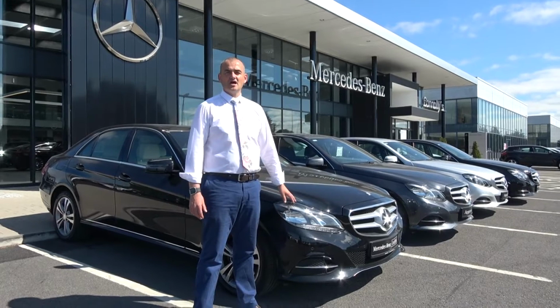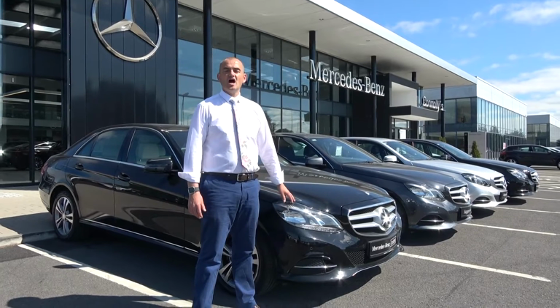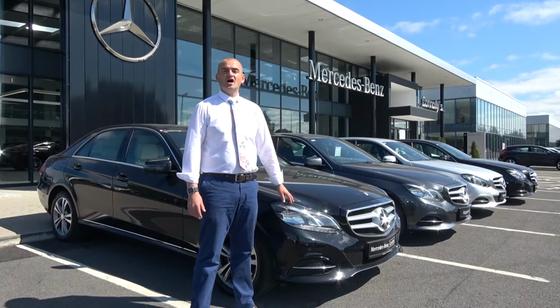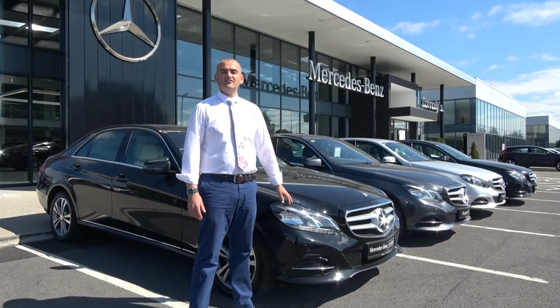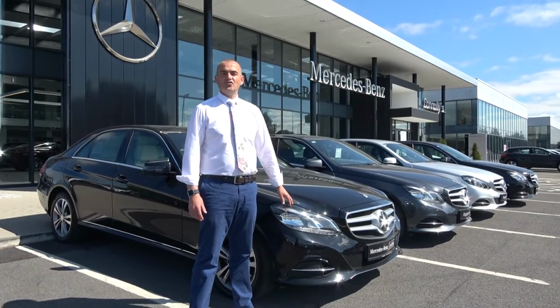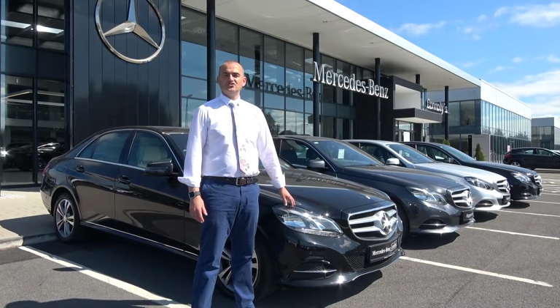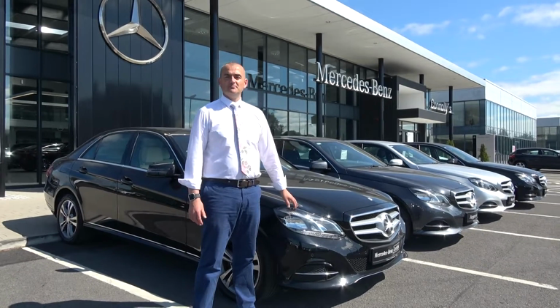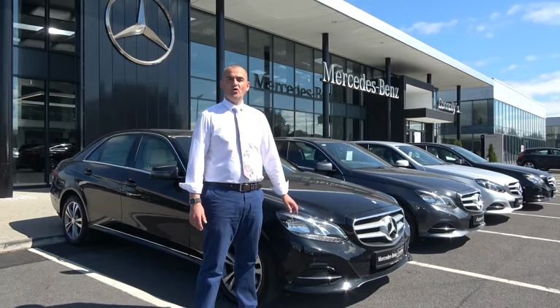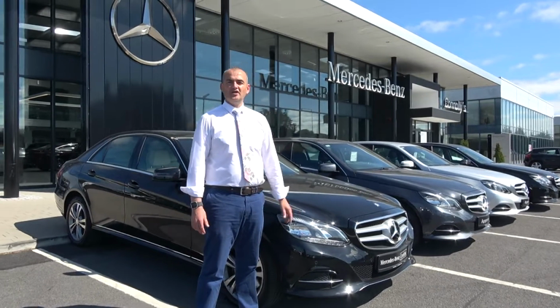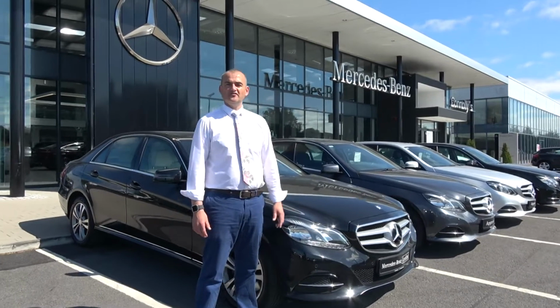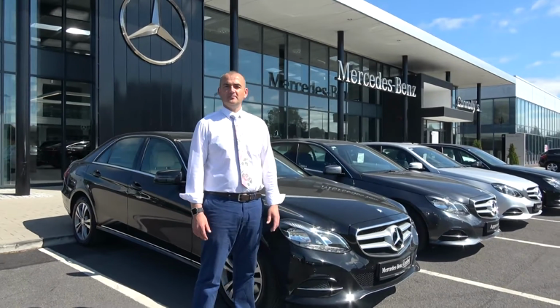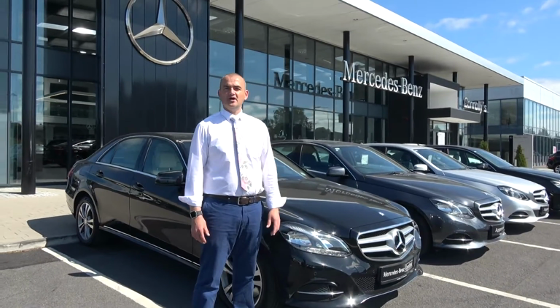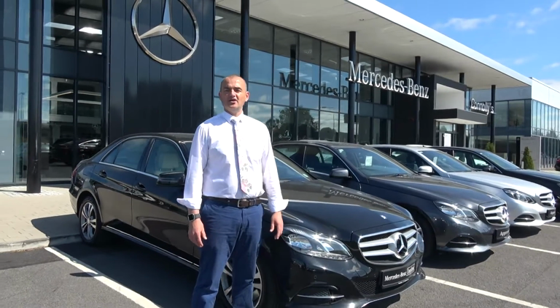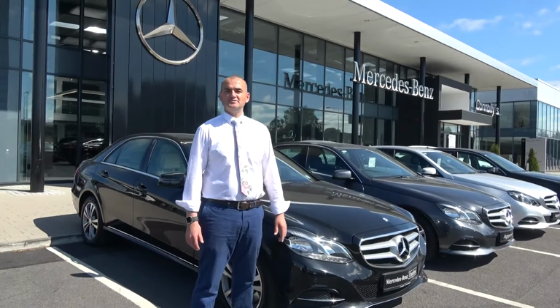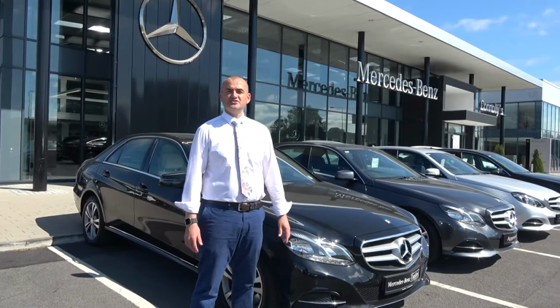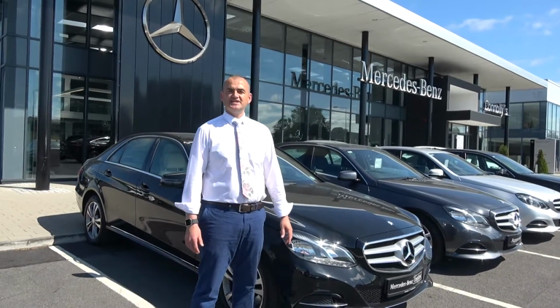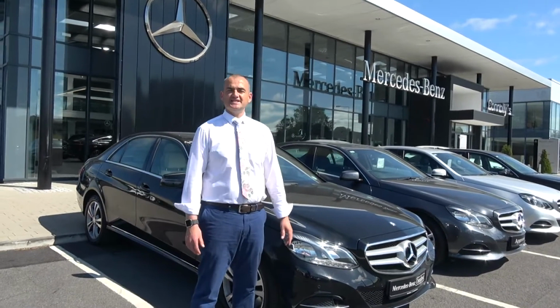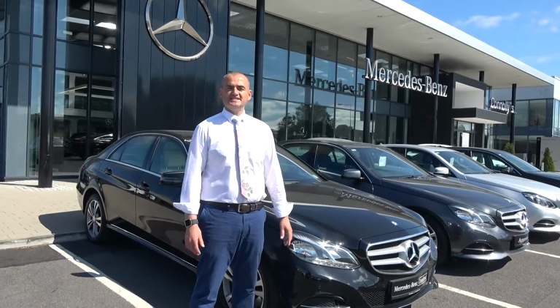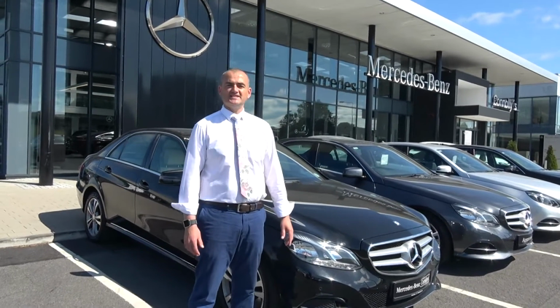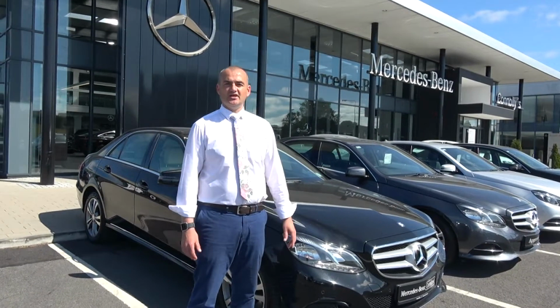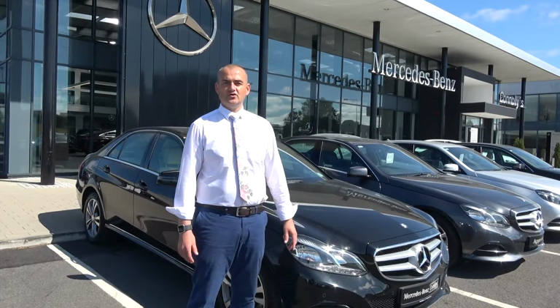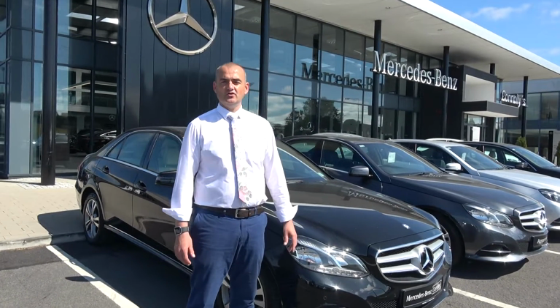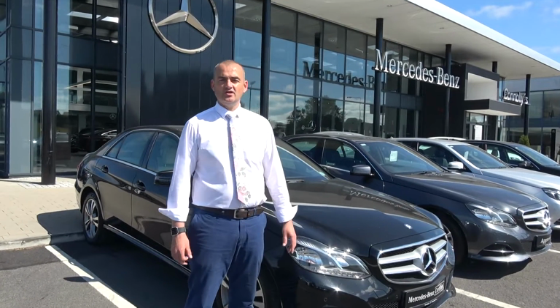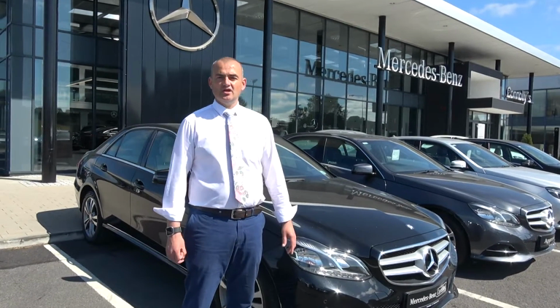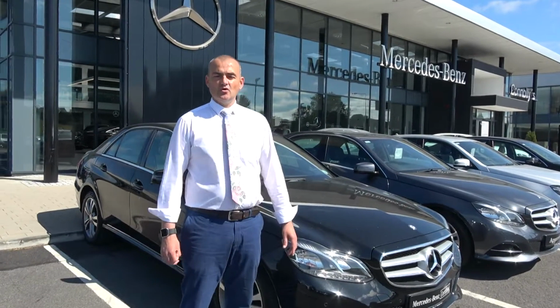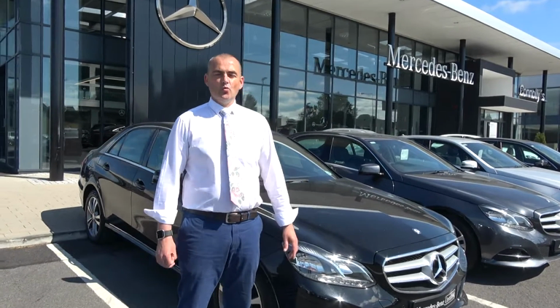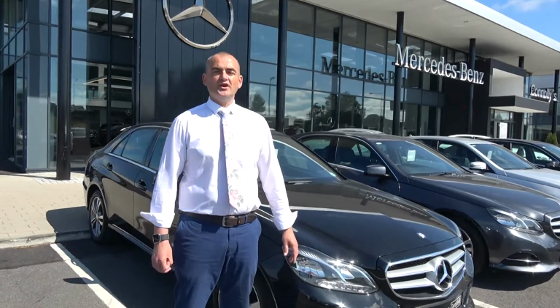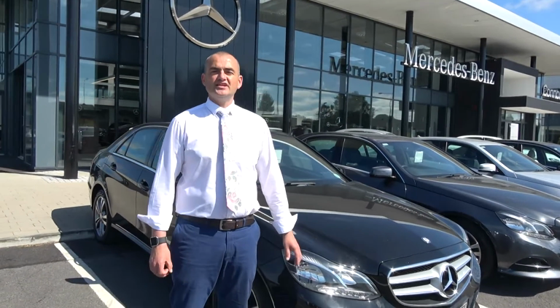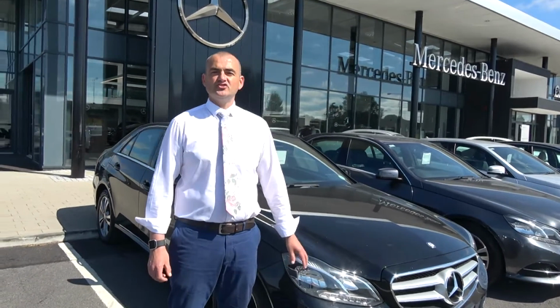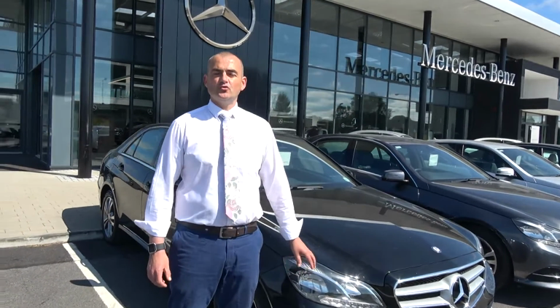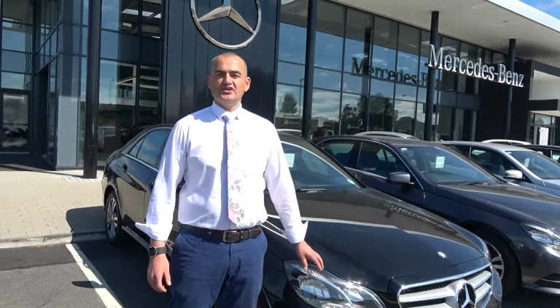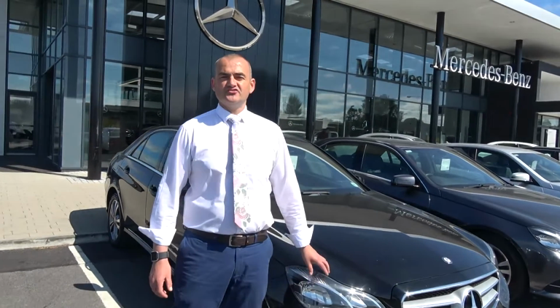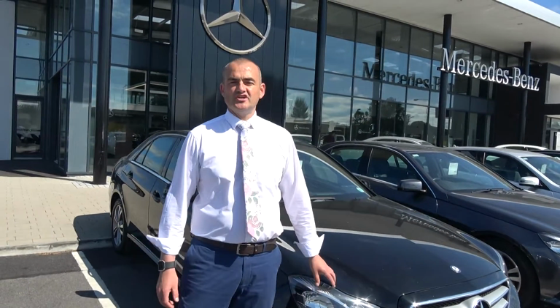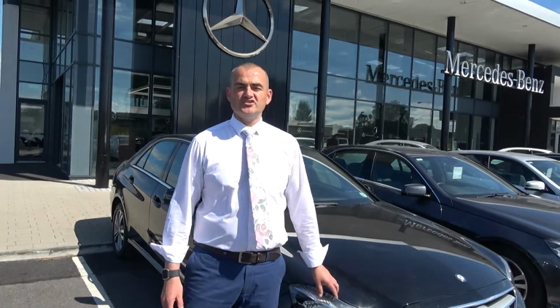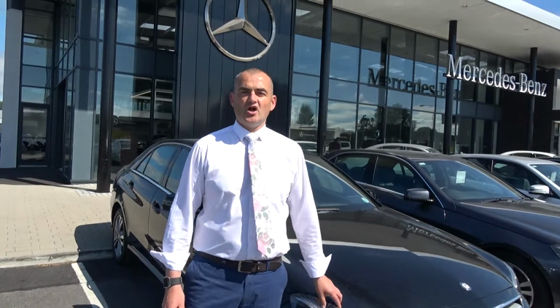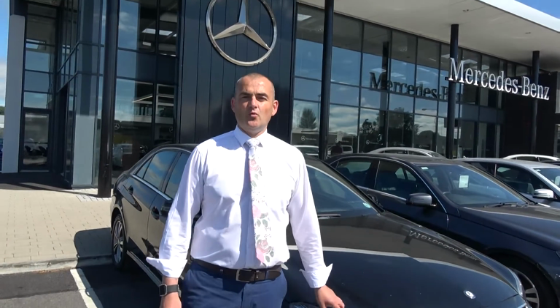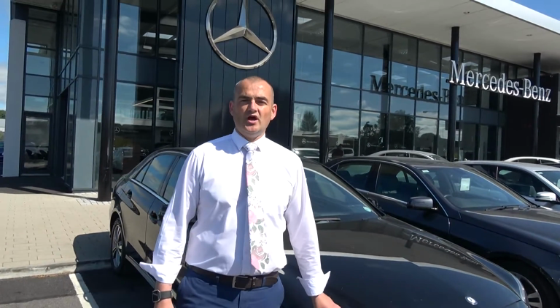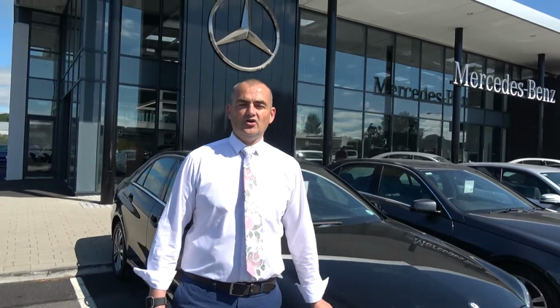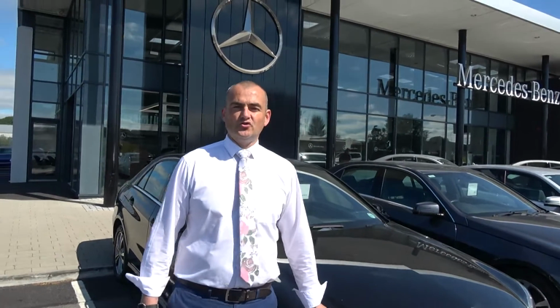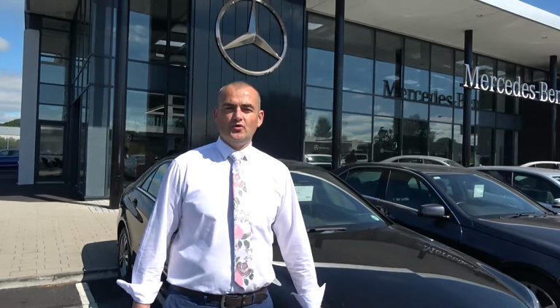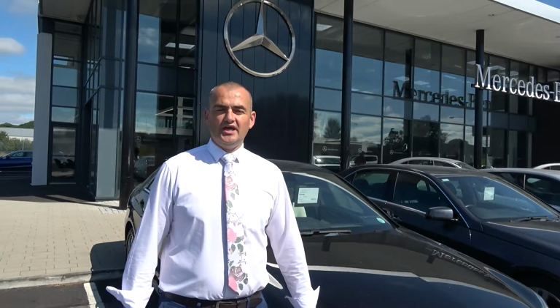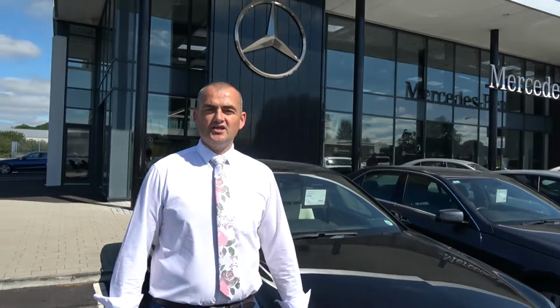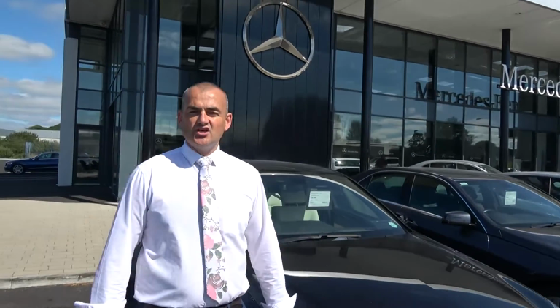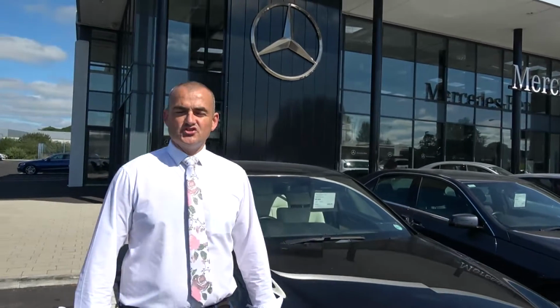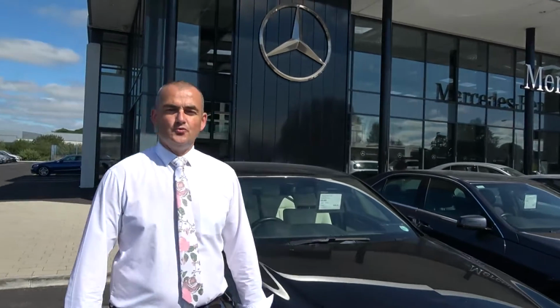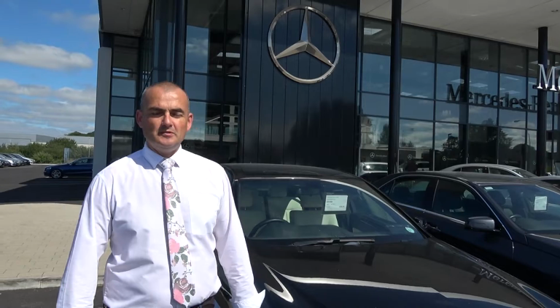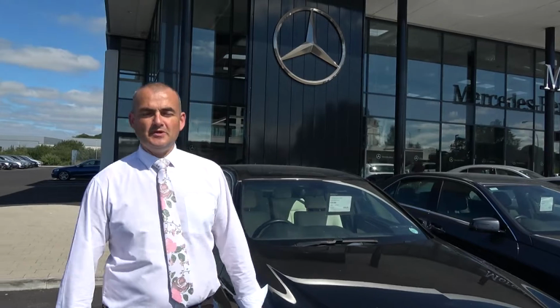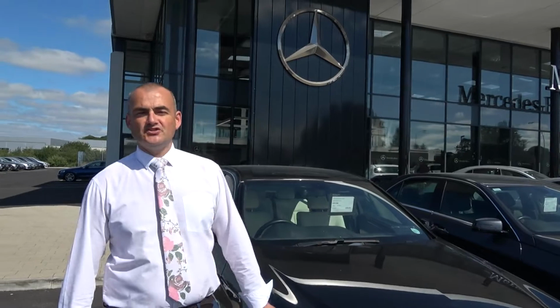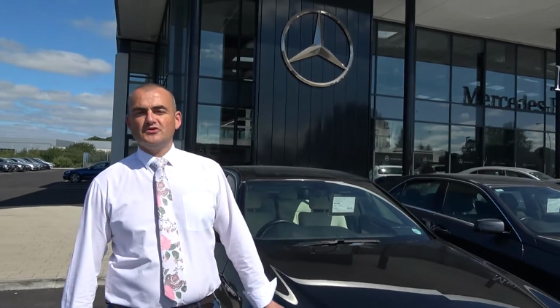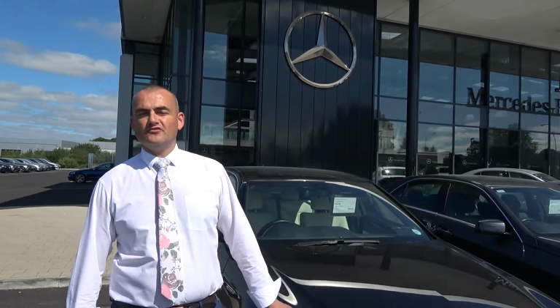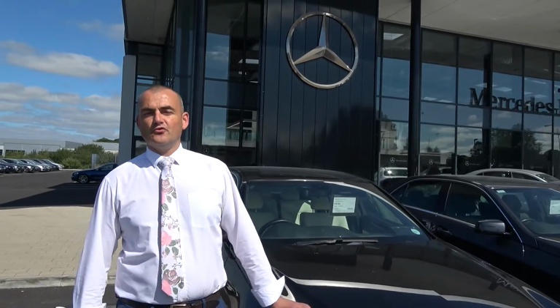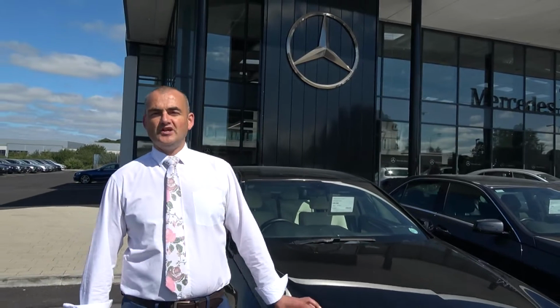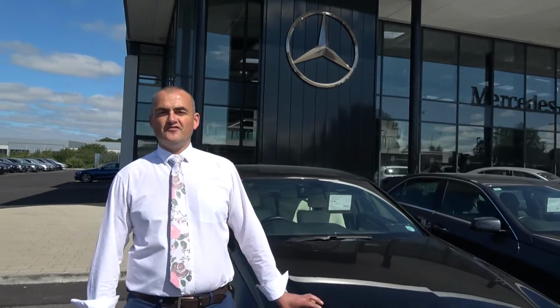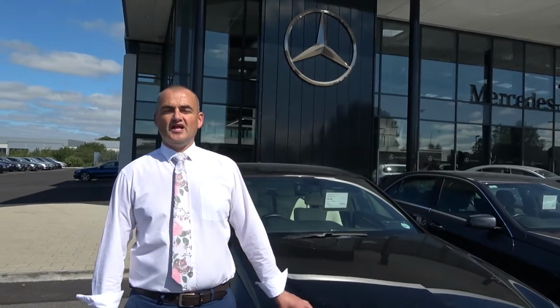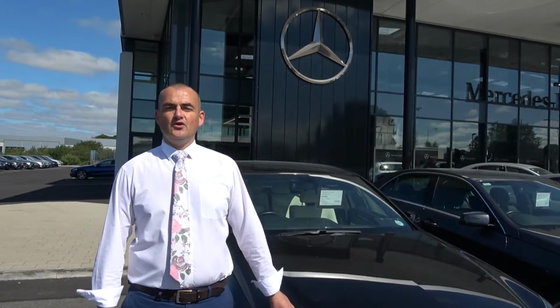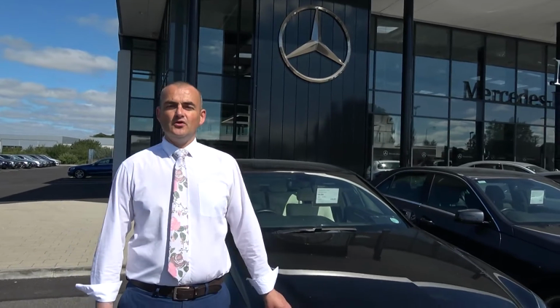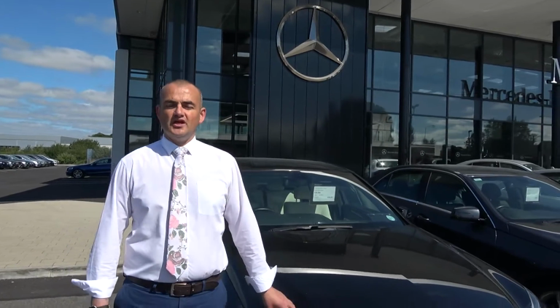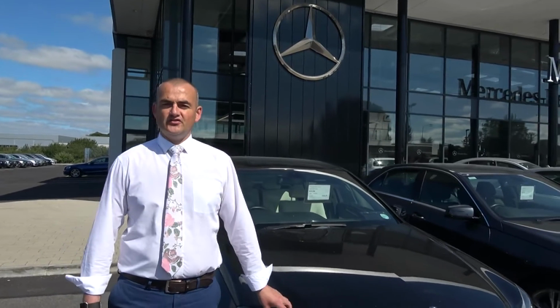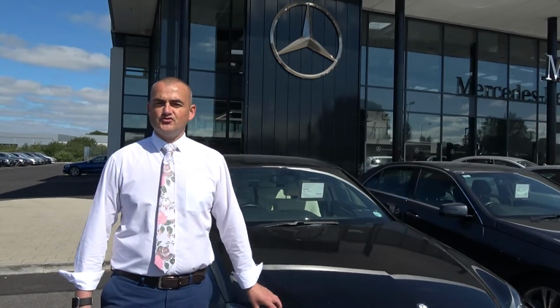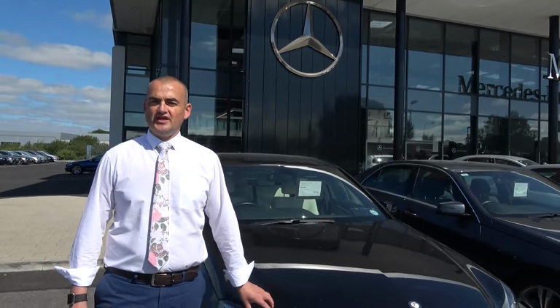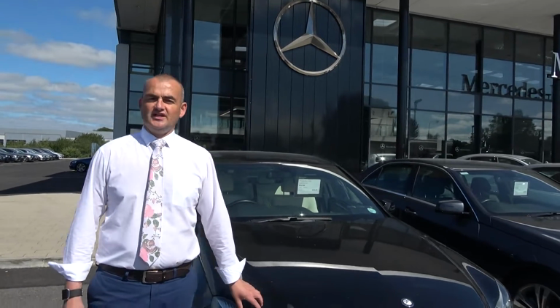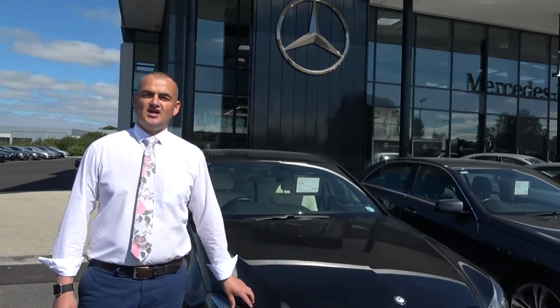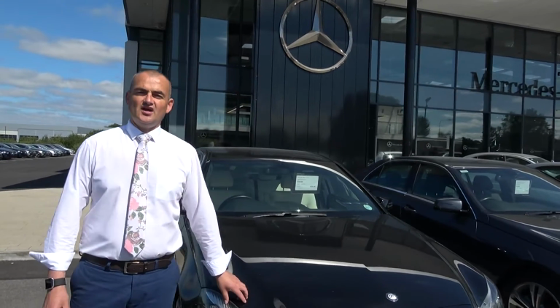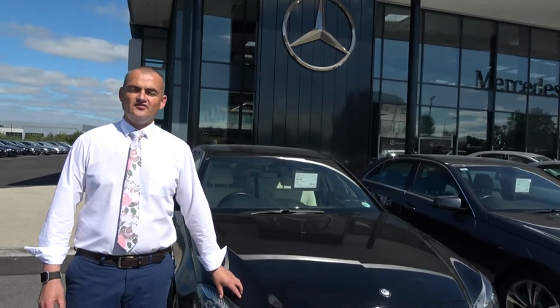Hi folks, Paul here from Connelly's Mercedes in Sligo. 182 registrations are well underway, so it means we have great value in the trading cars.